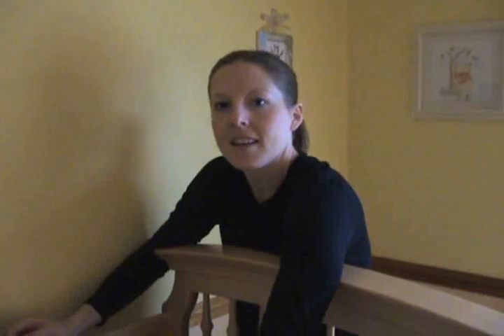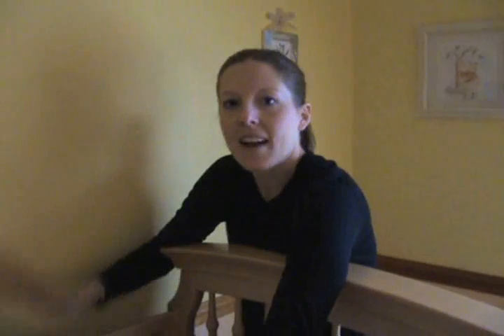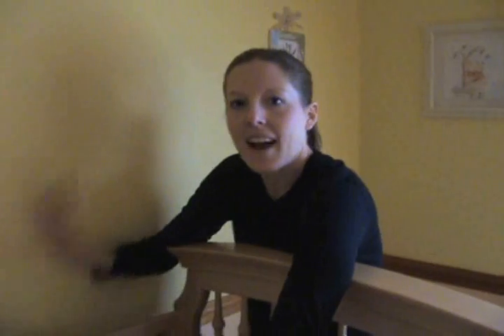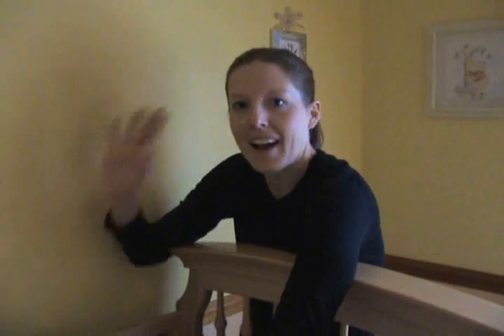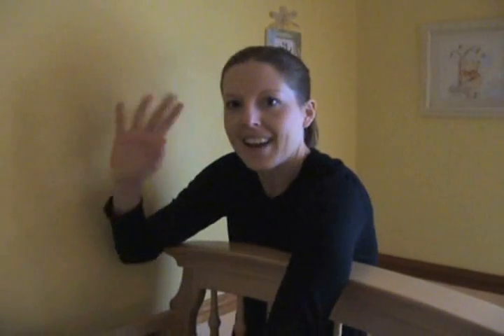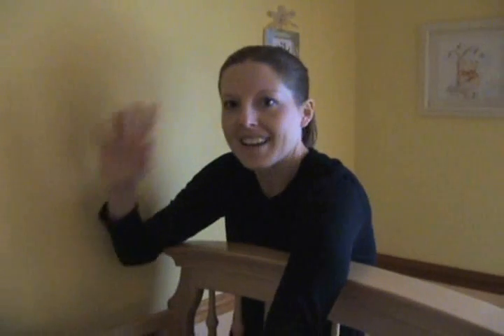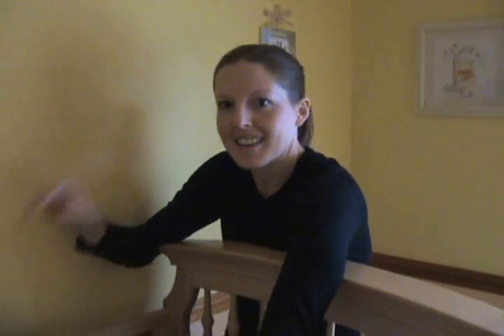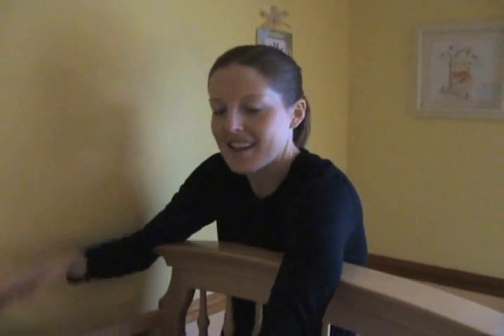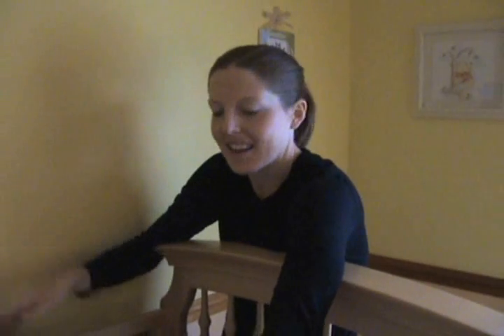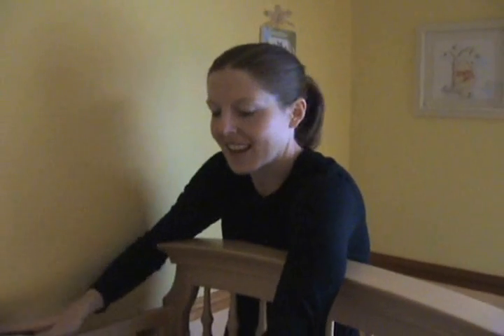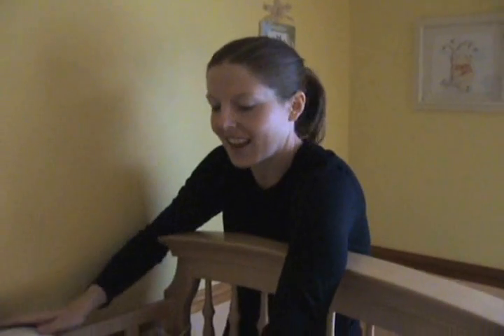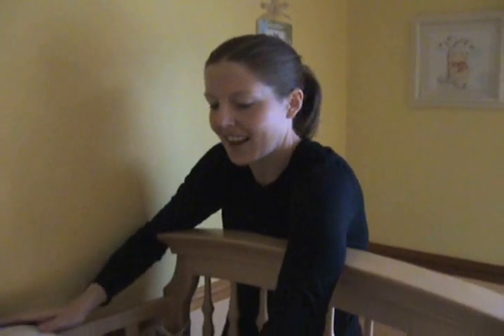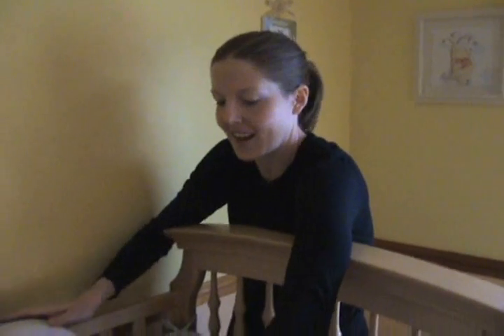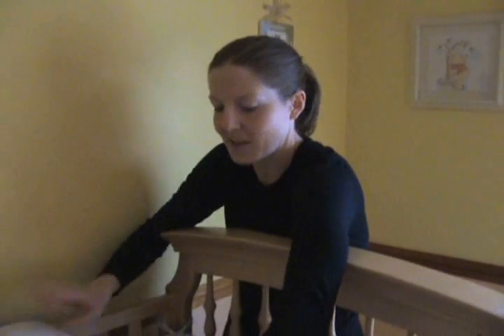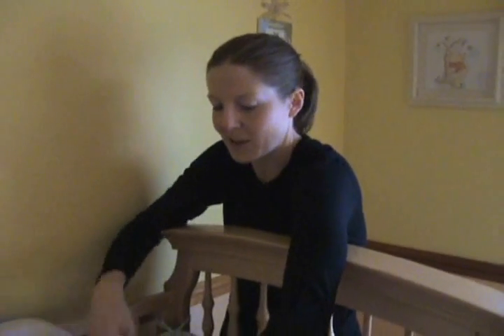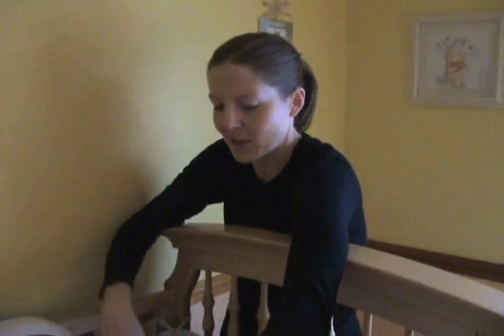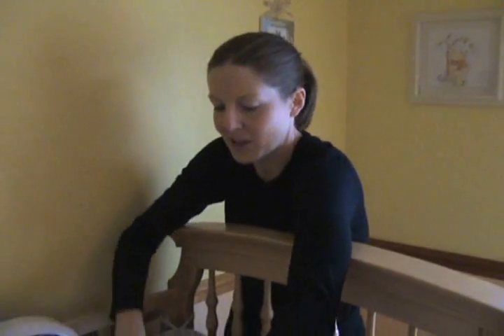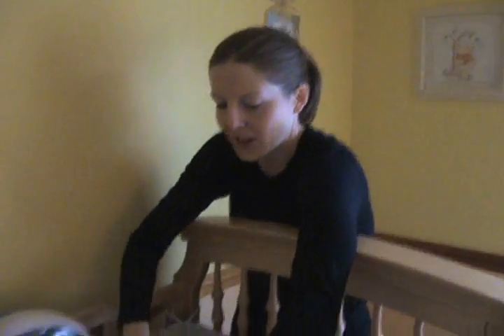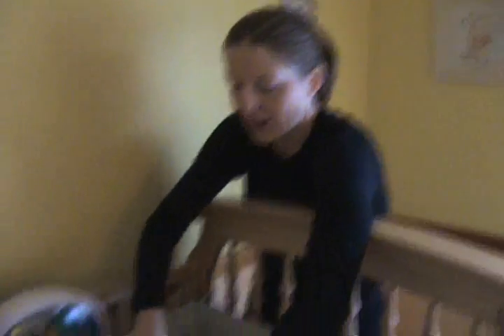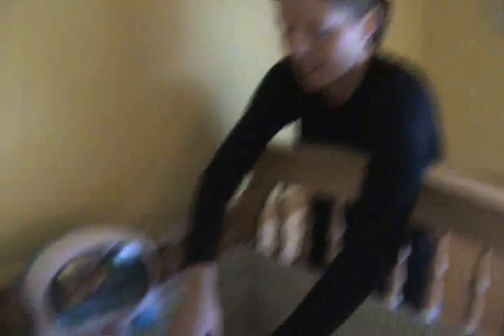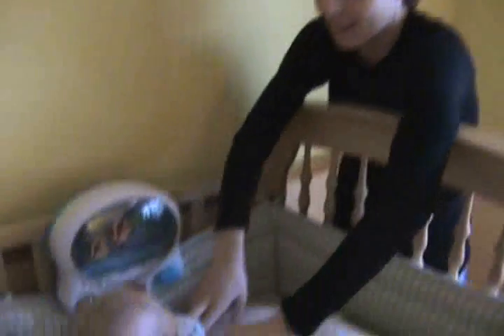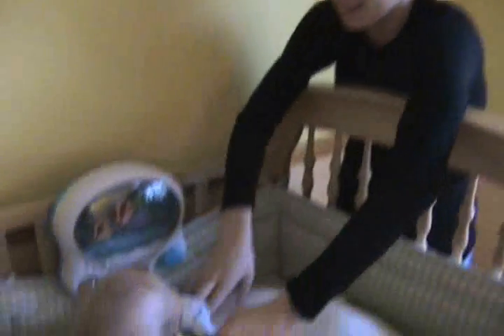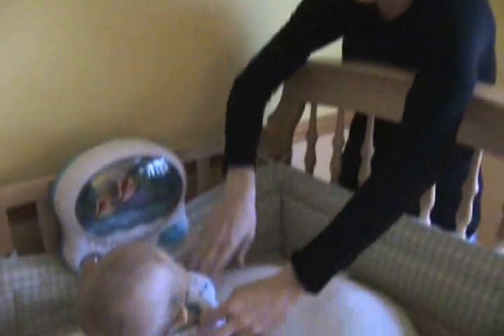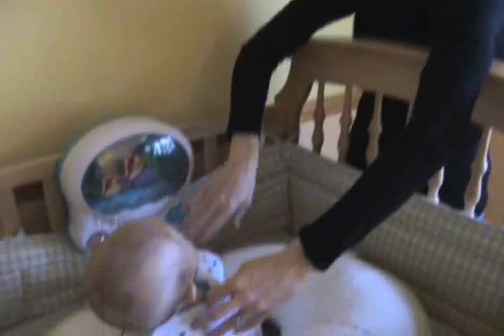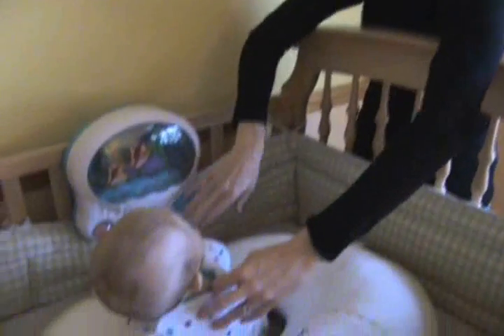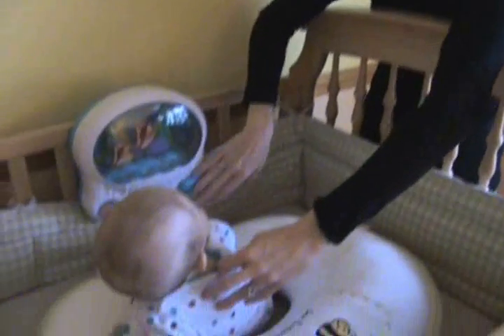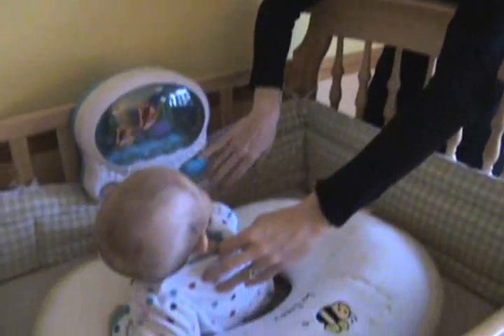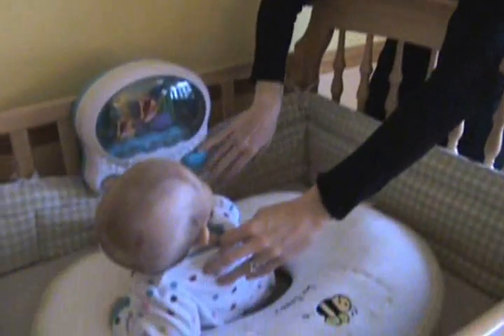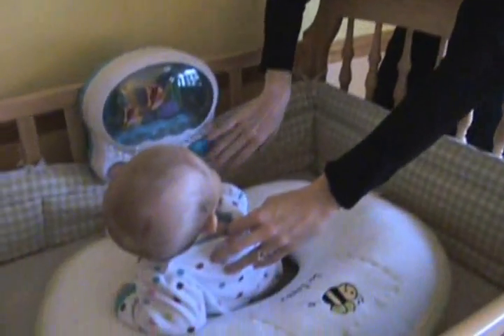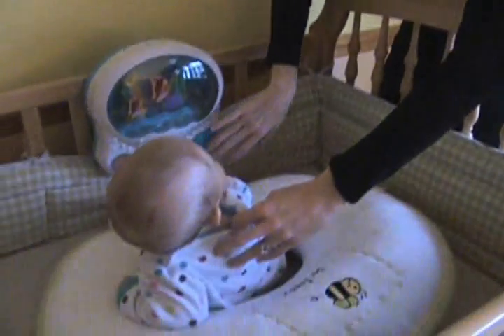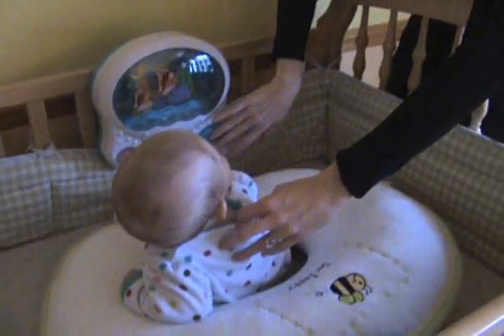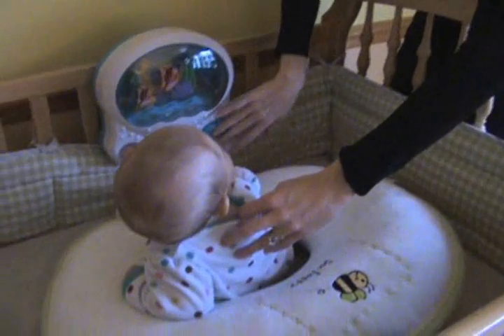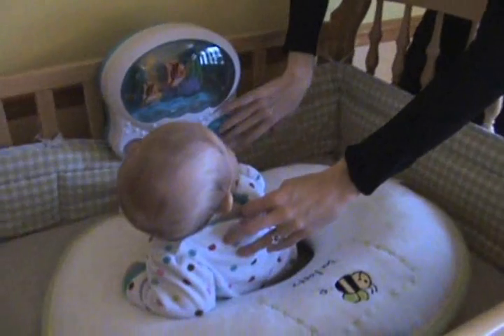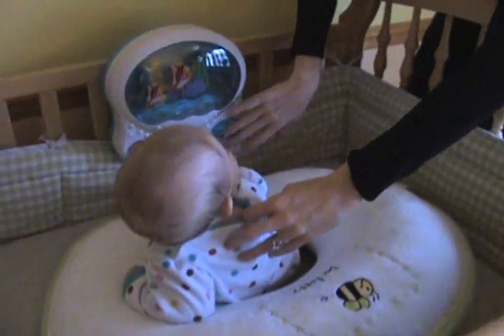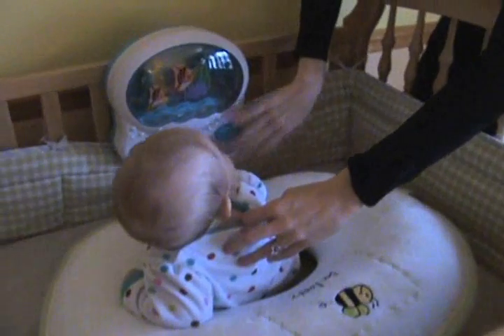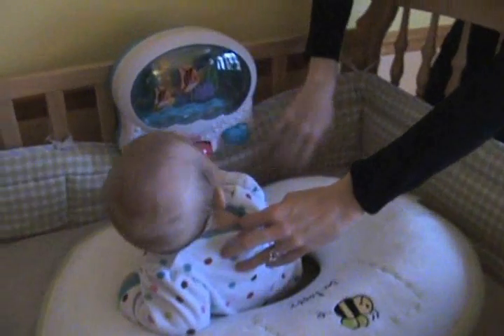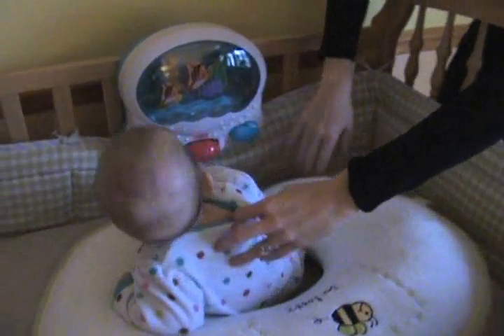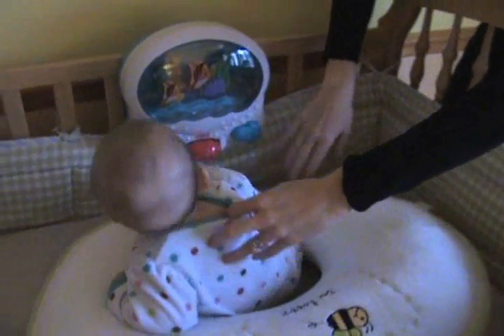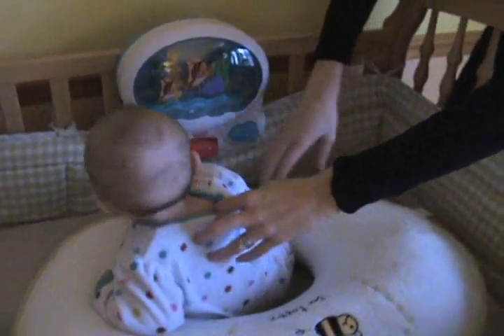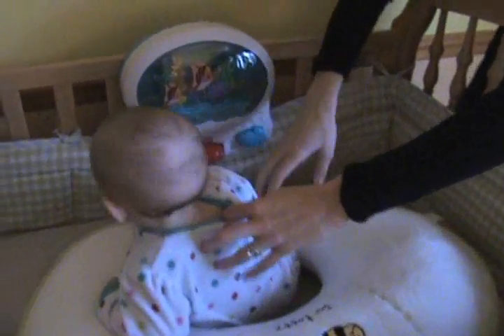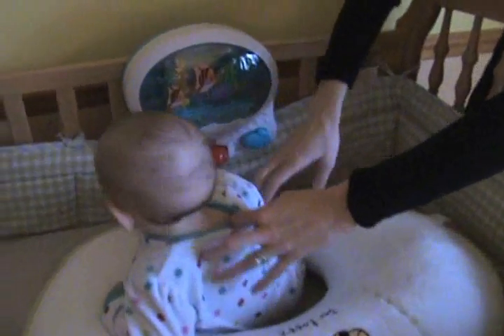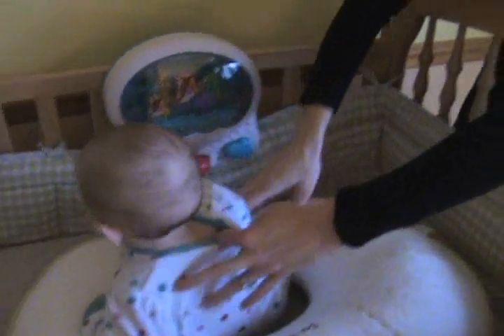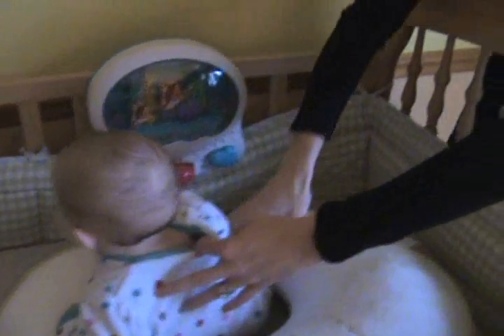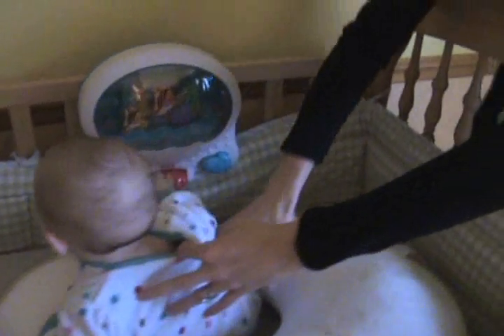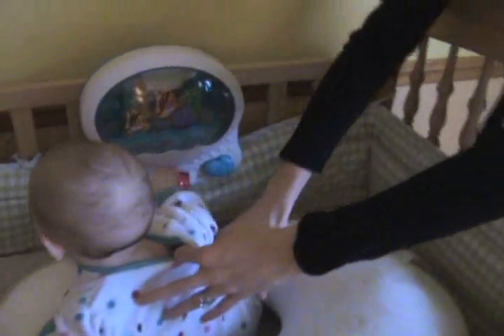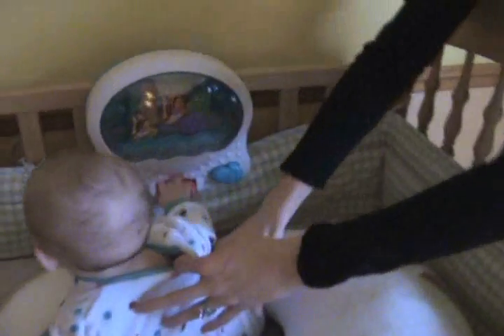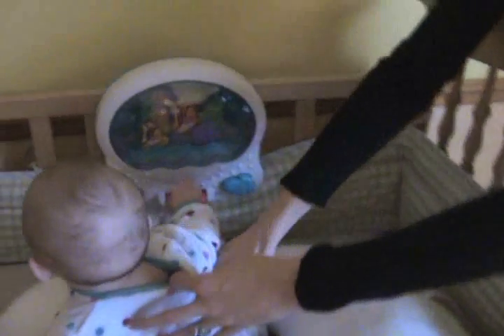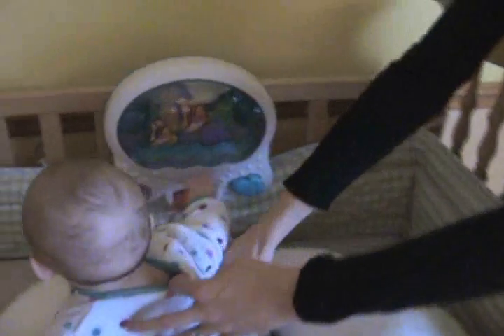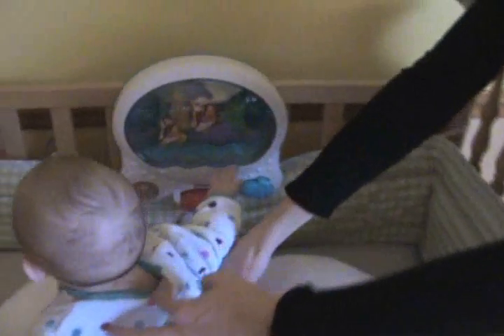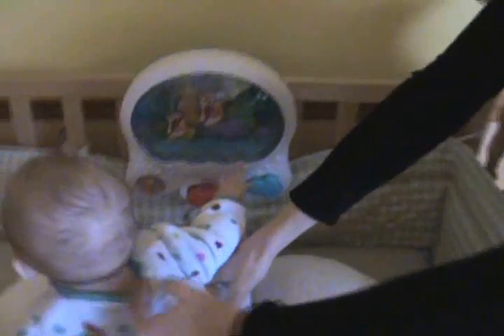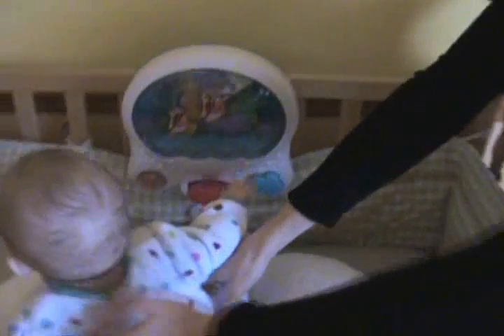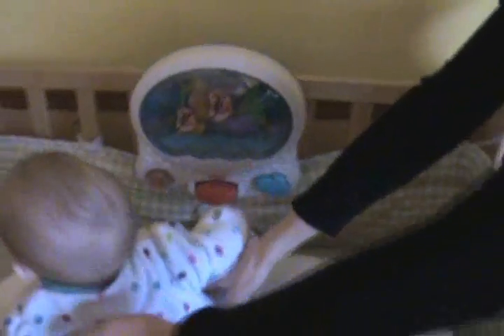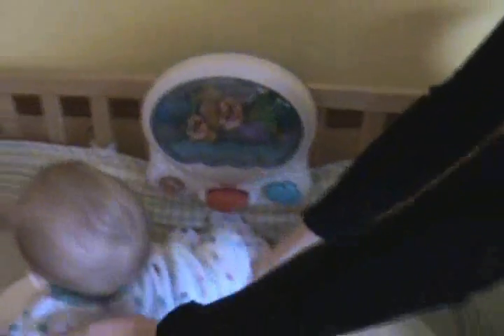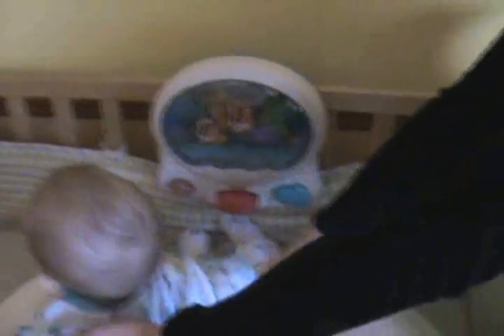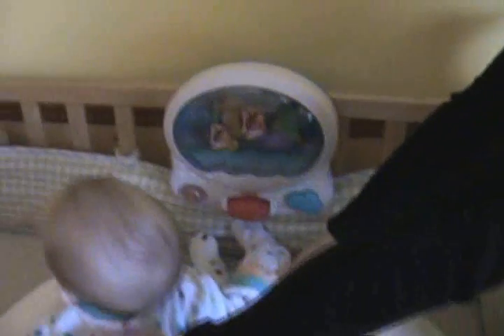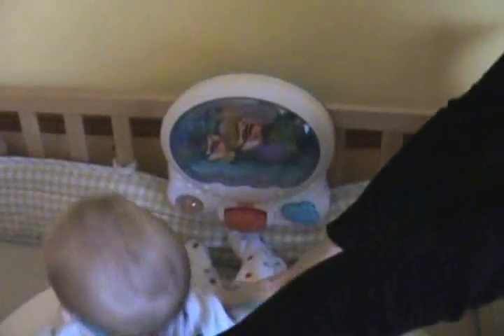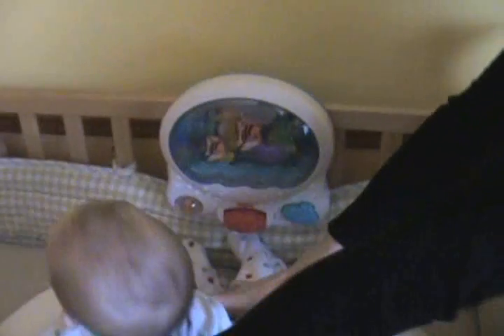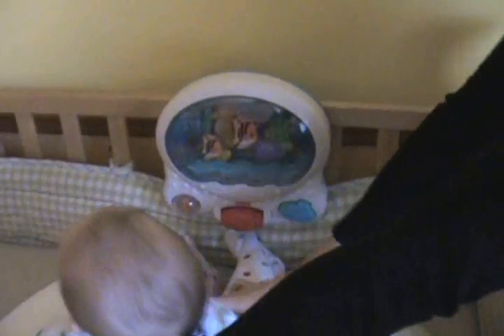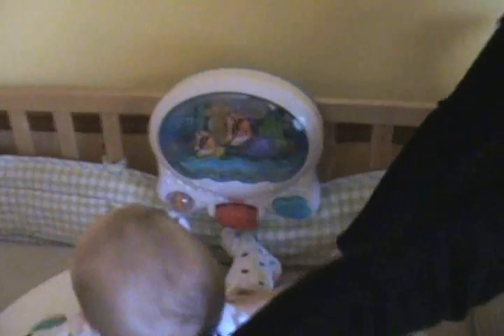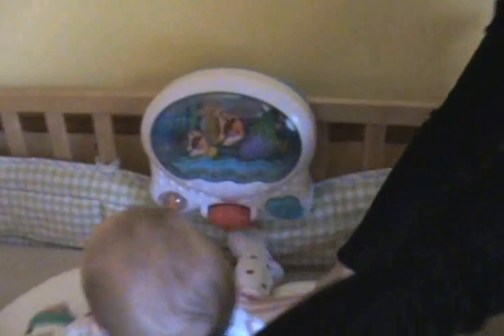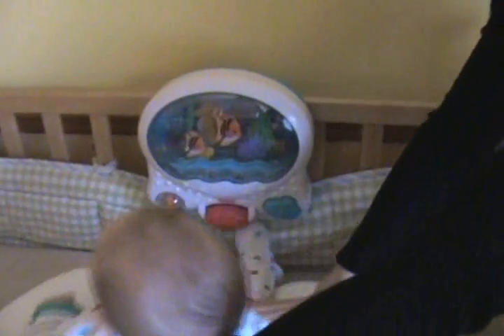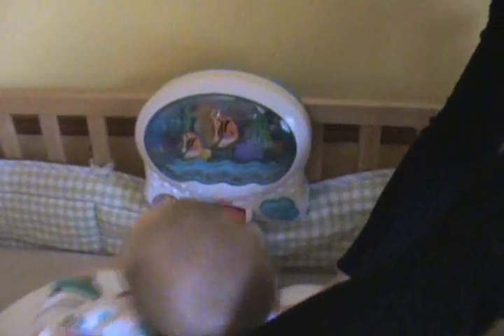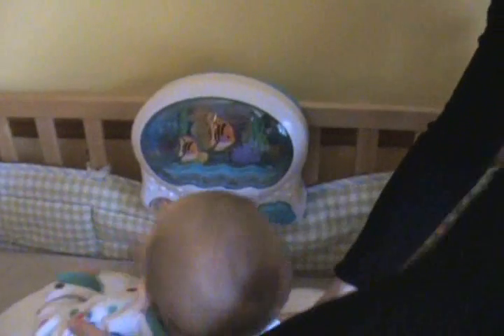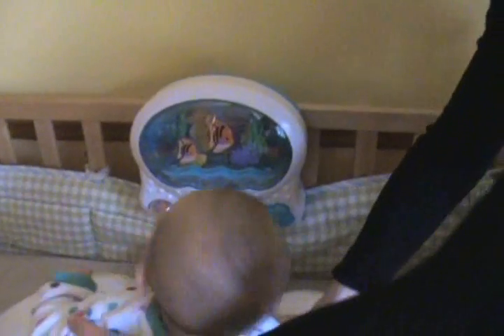Hi, it's Colleen again. Here's my daughter Charlie, and she's just about six months old playing in her crib with her musical crib attachment.